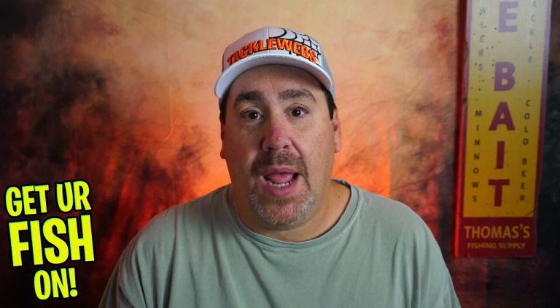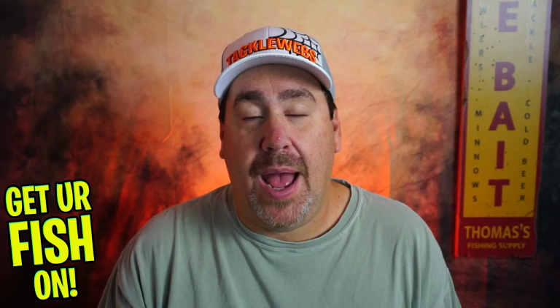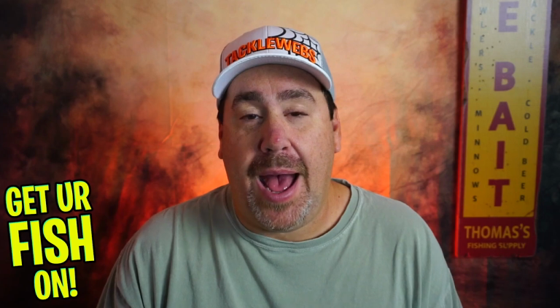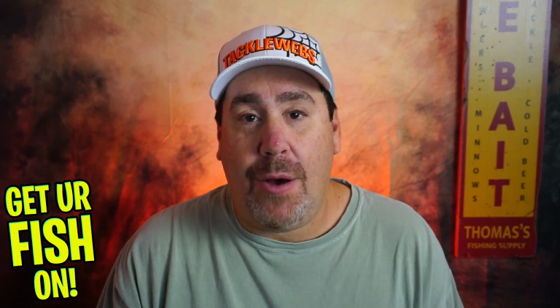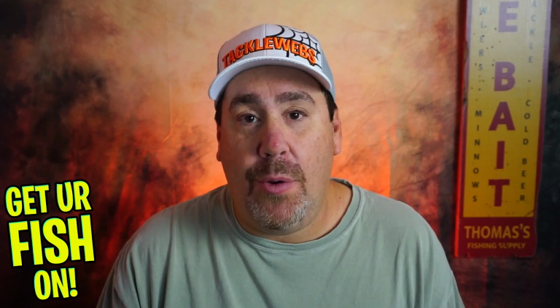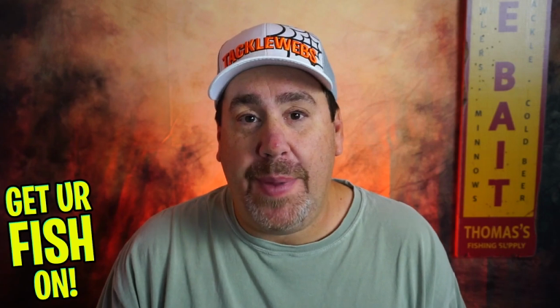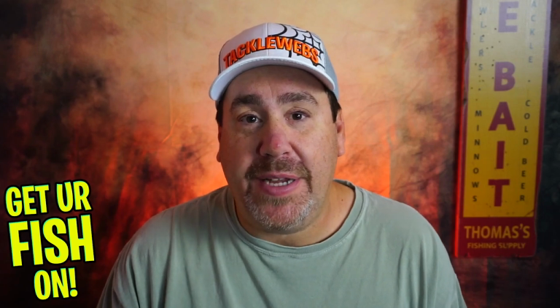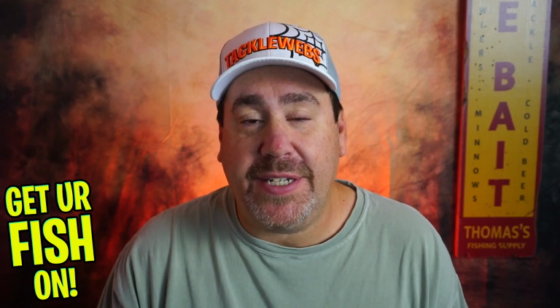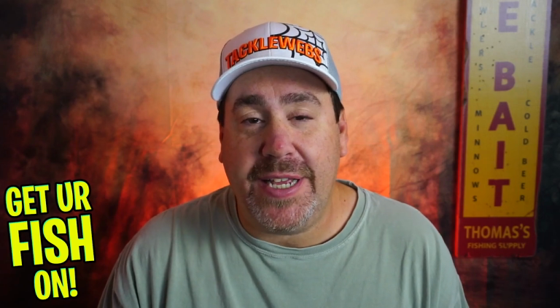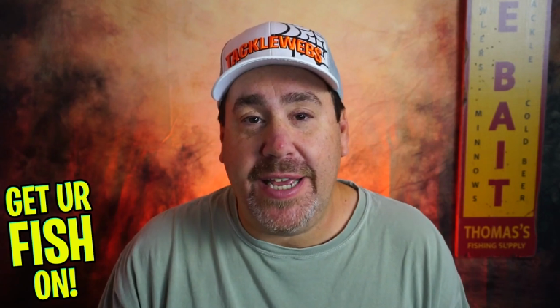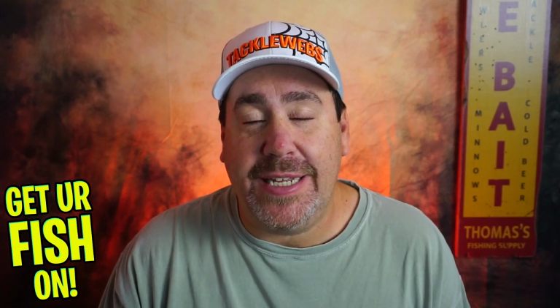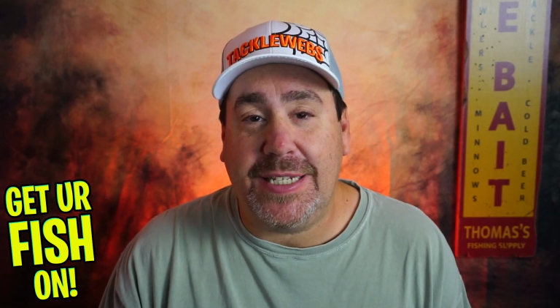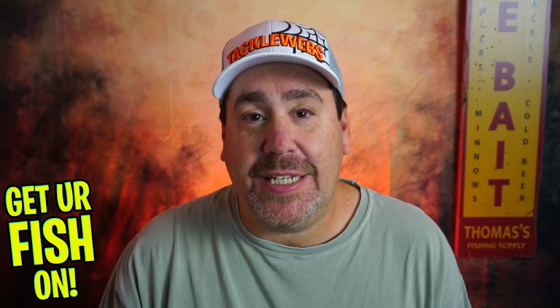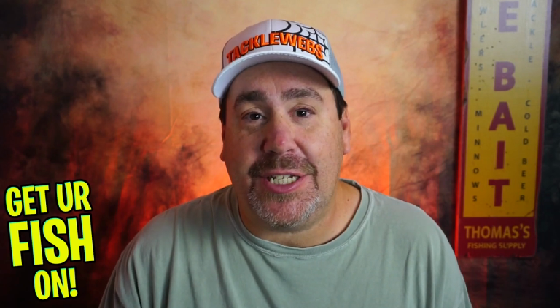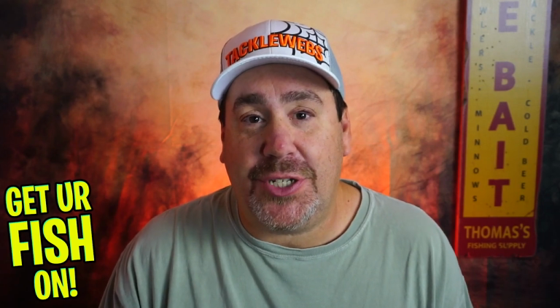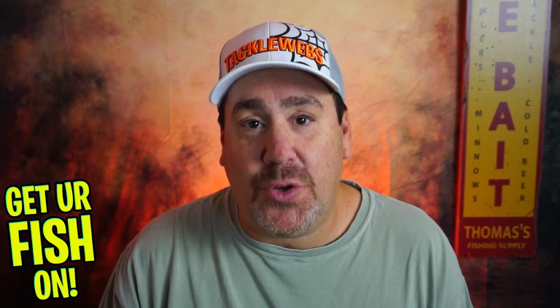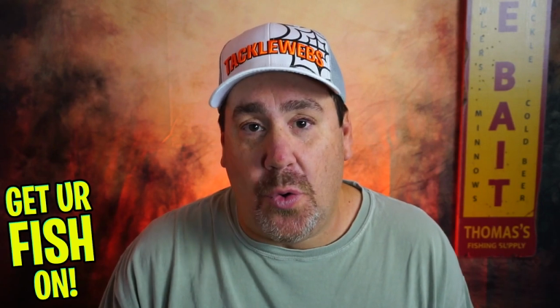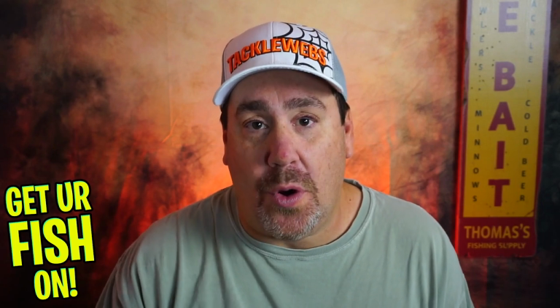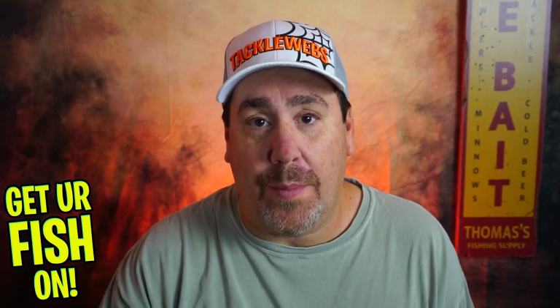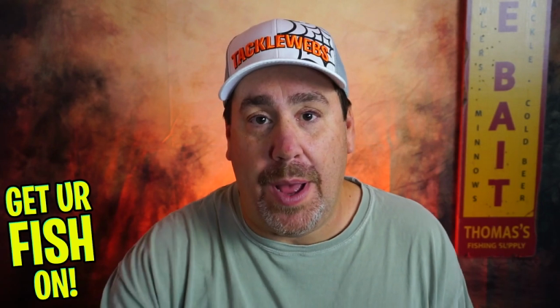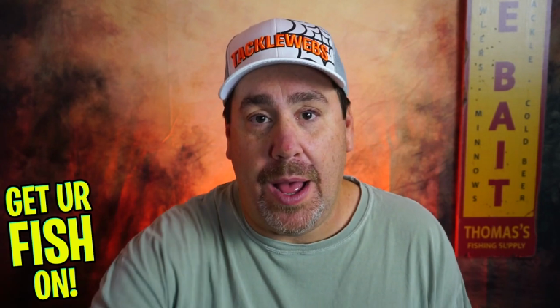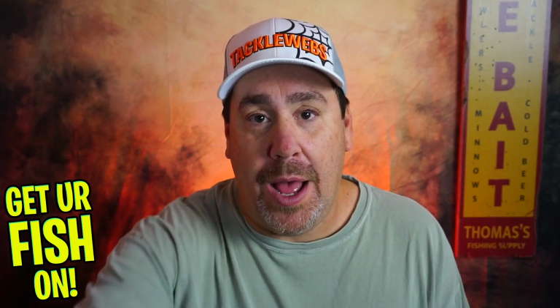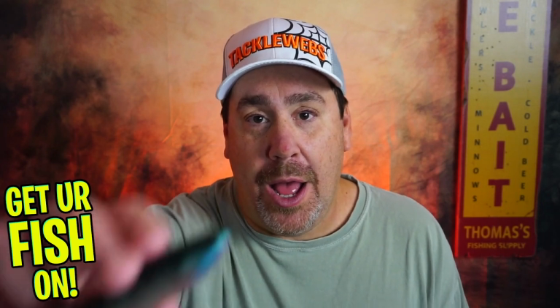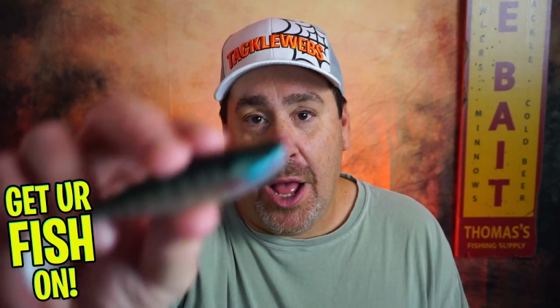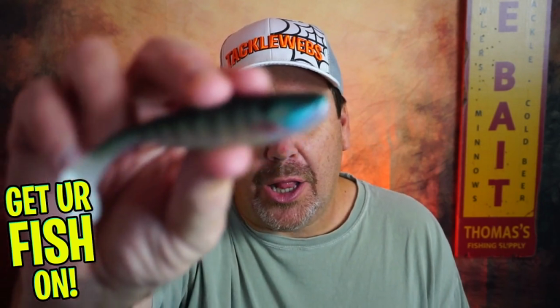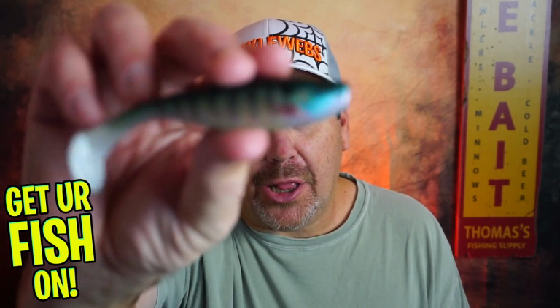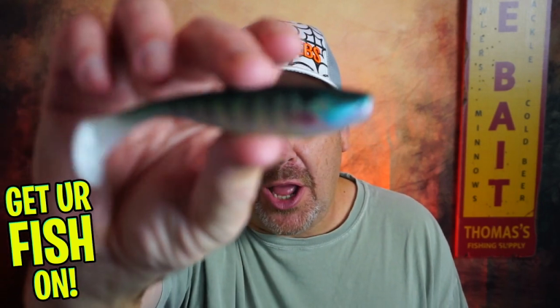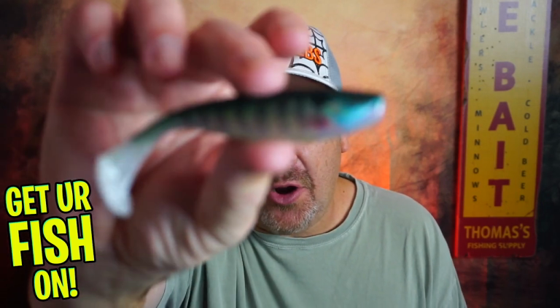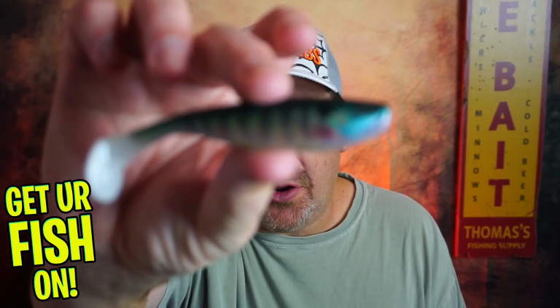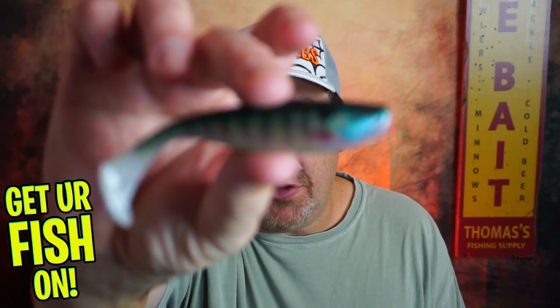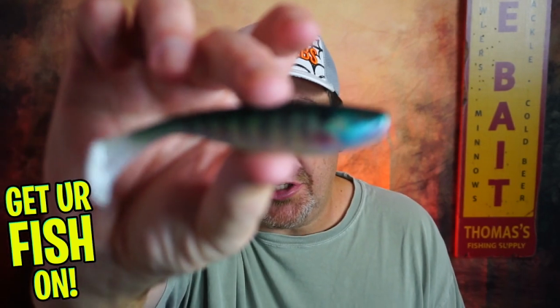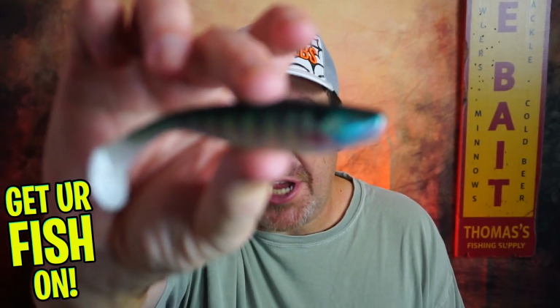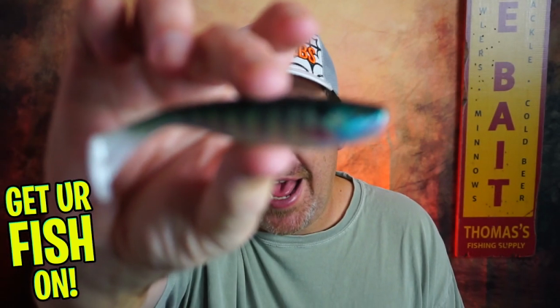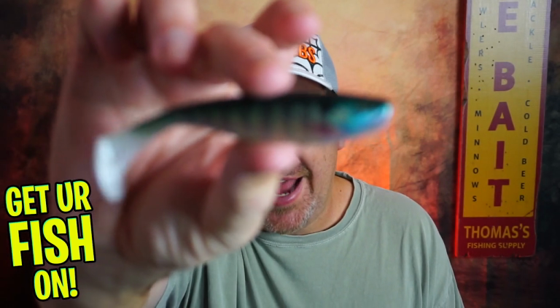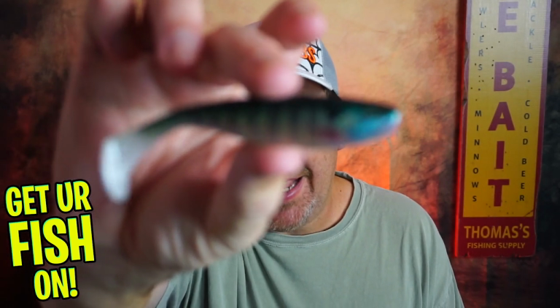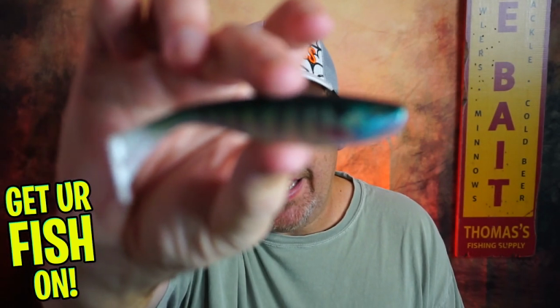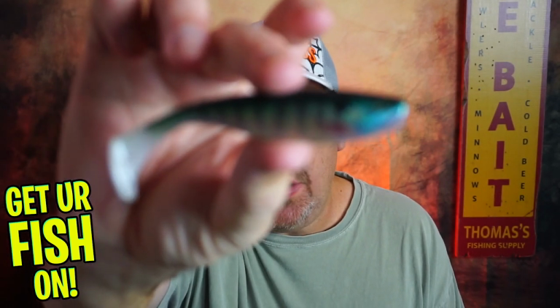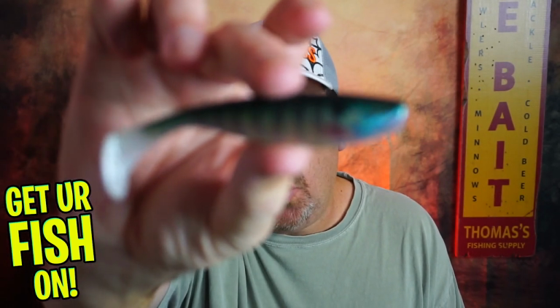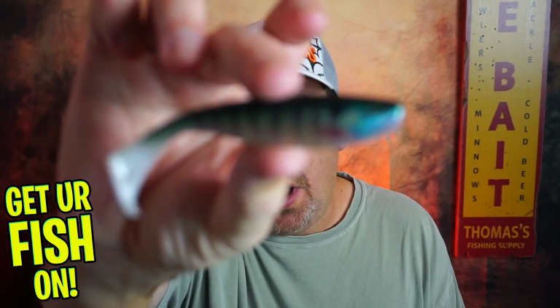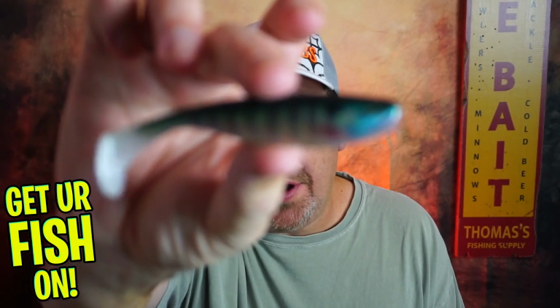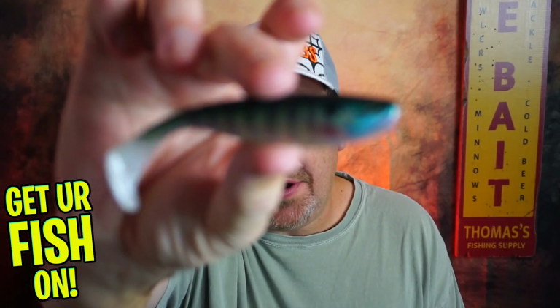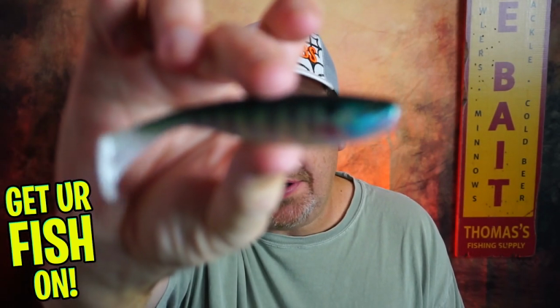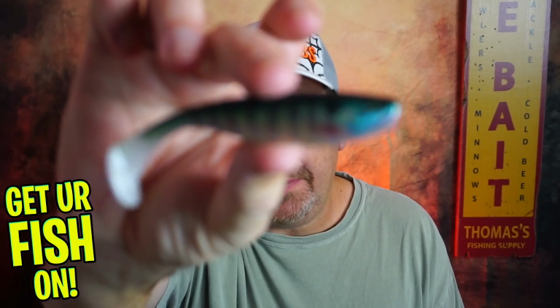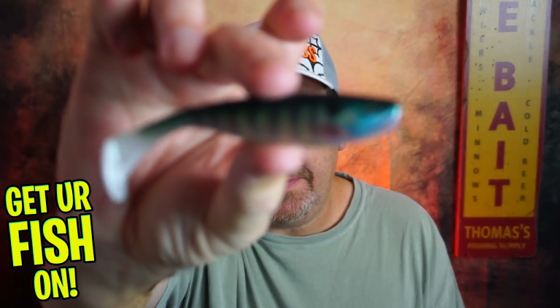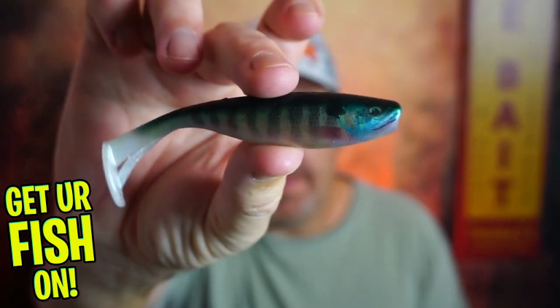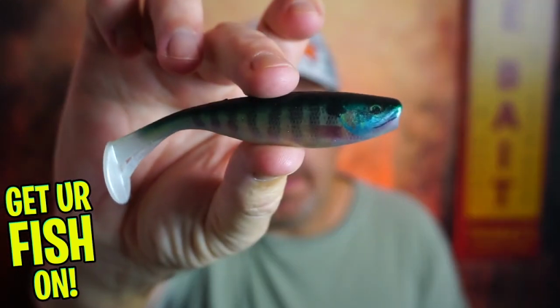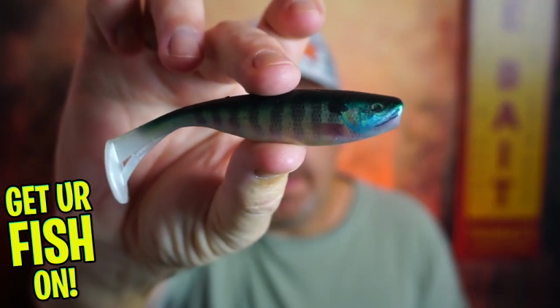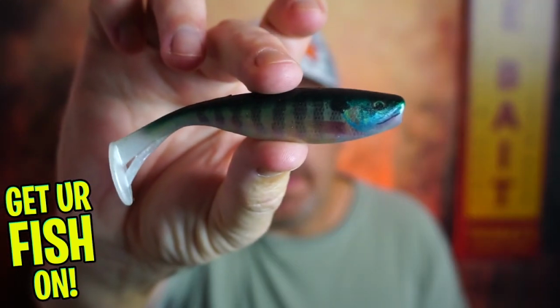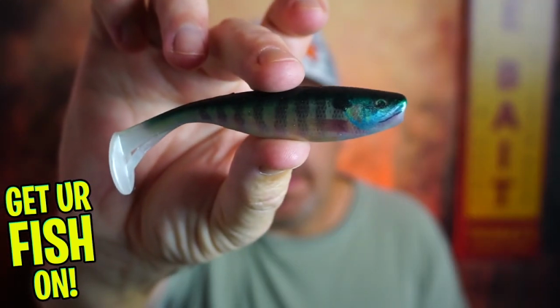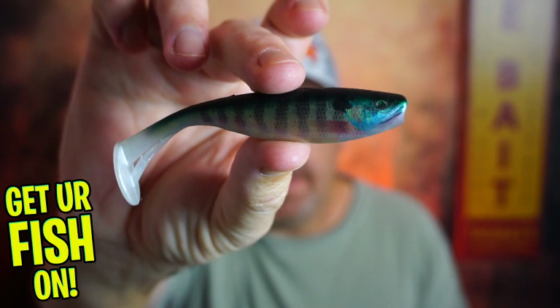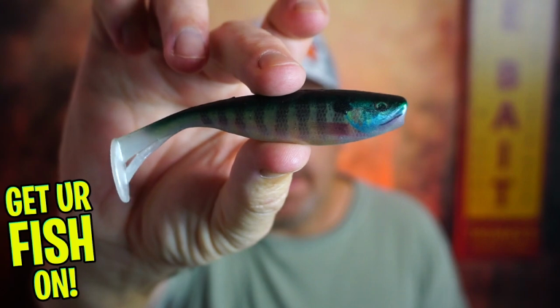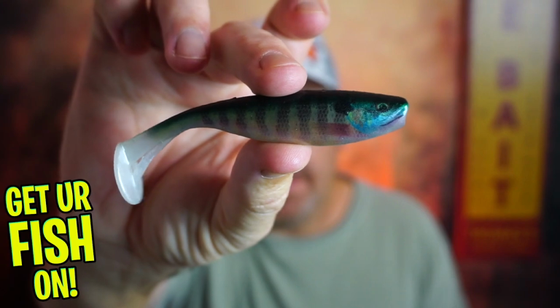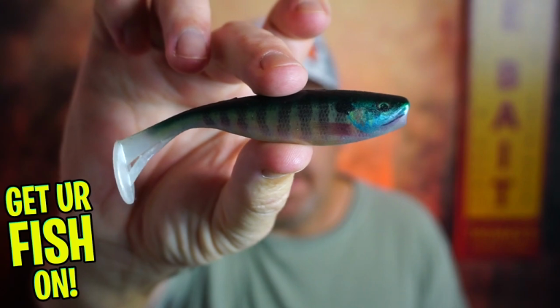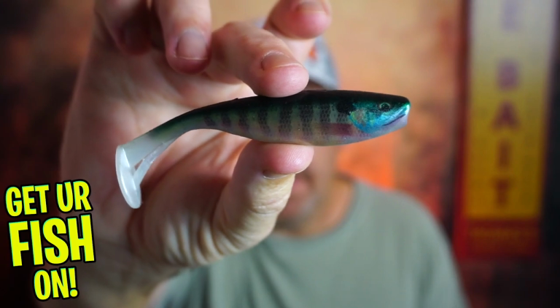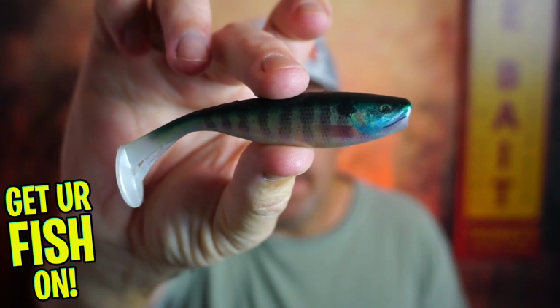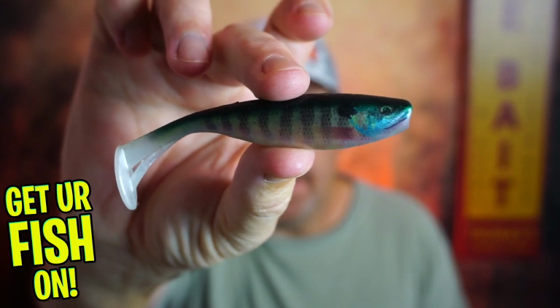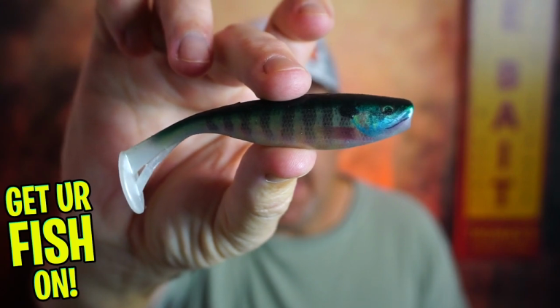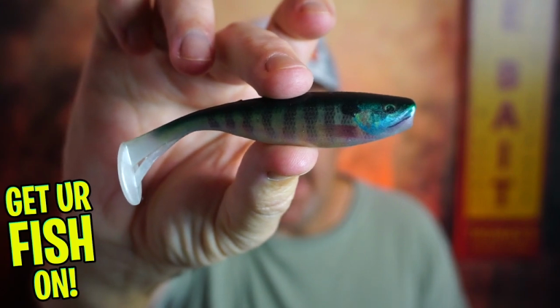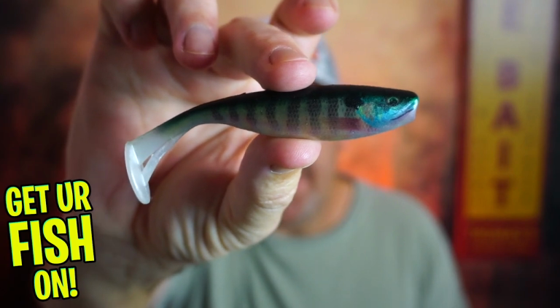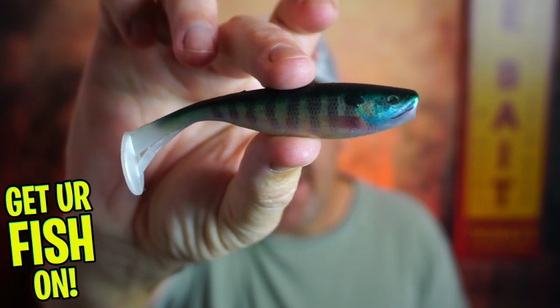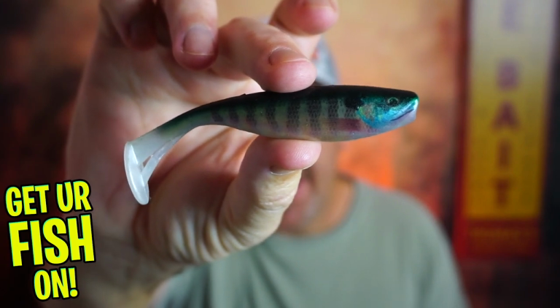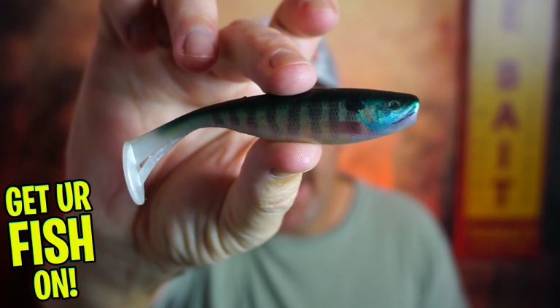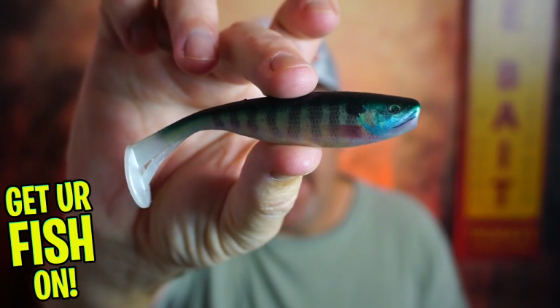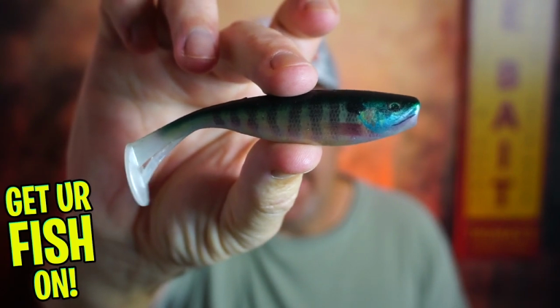How amazing is the Storm Largo Shad in the water? Let's find out.